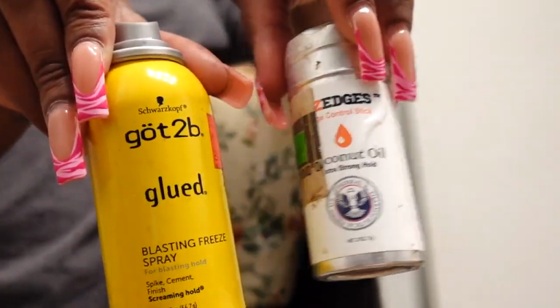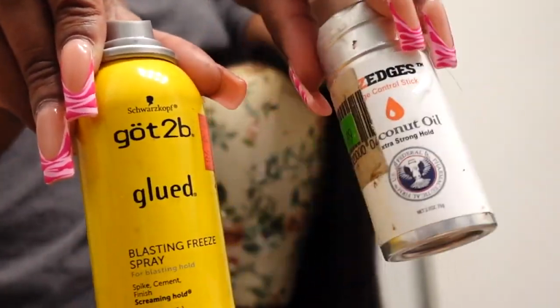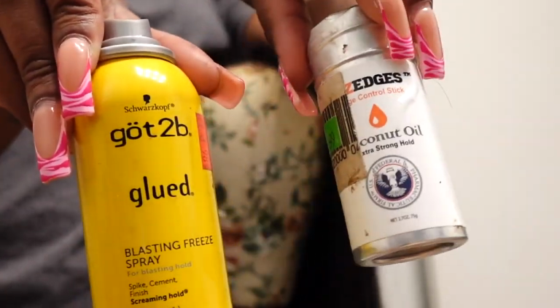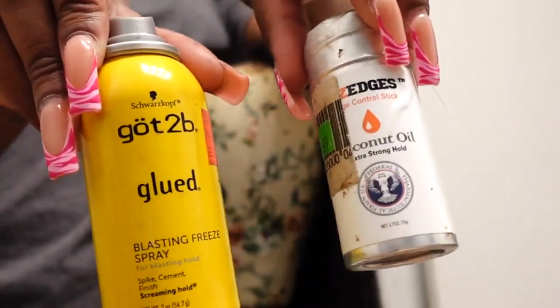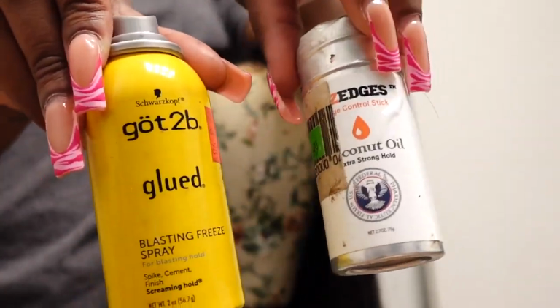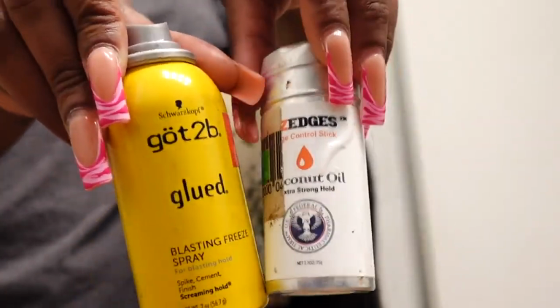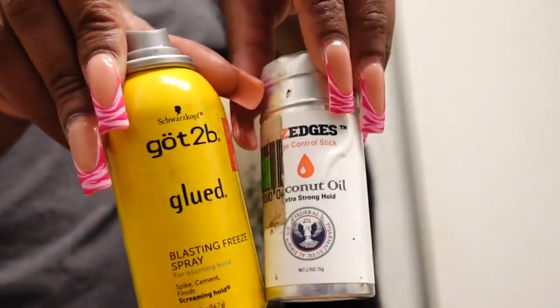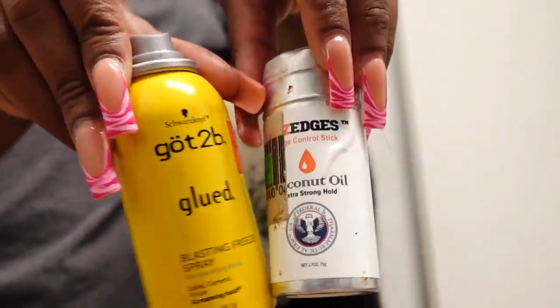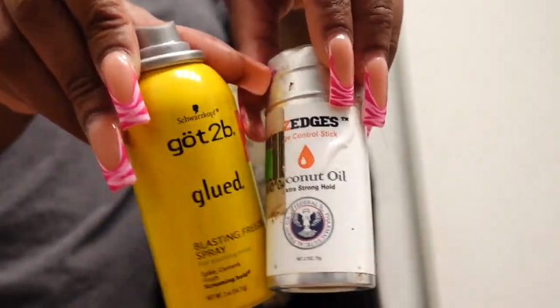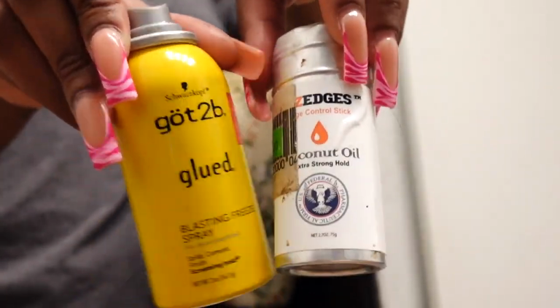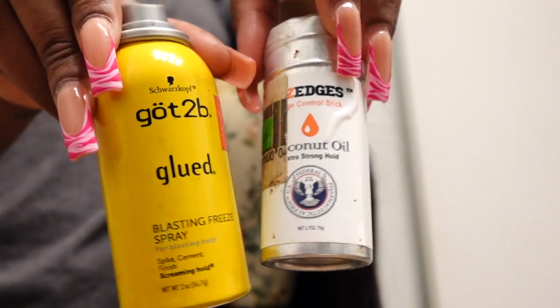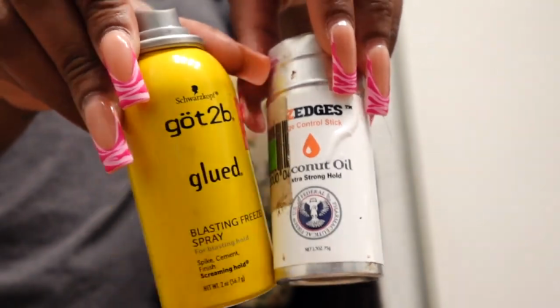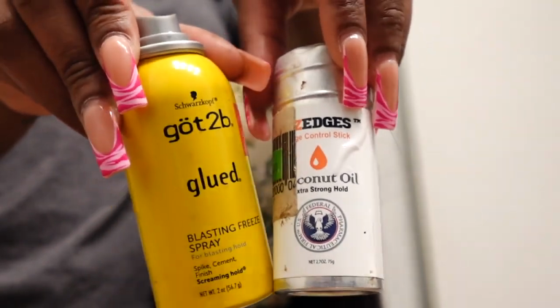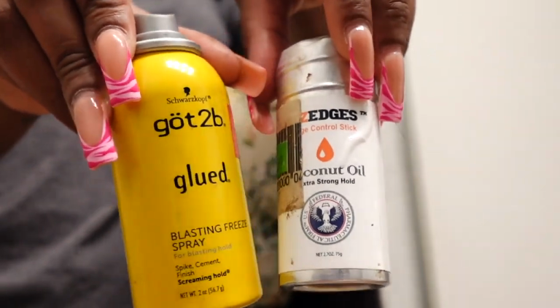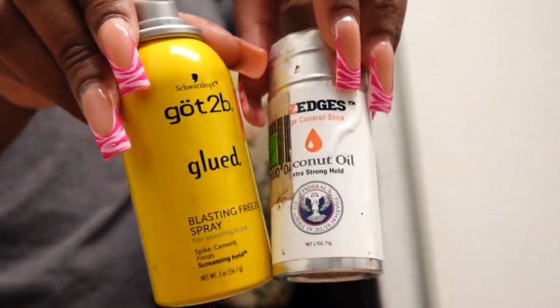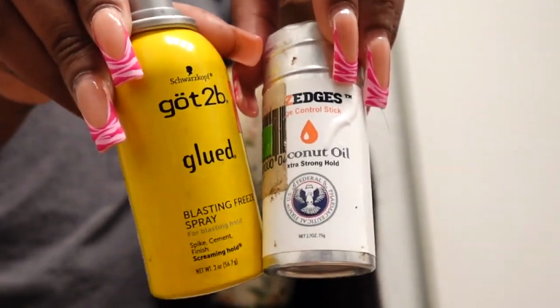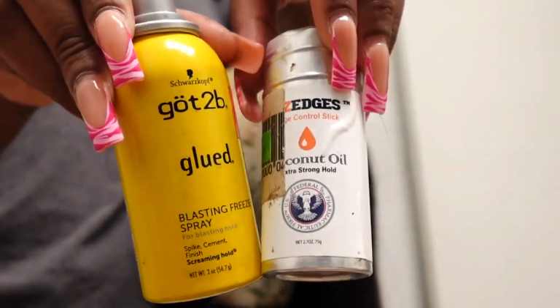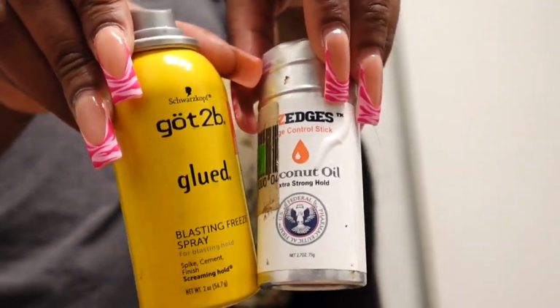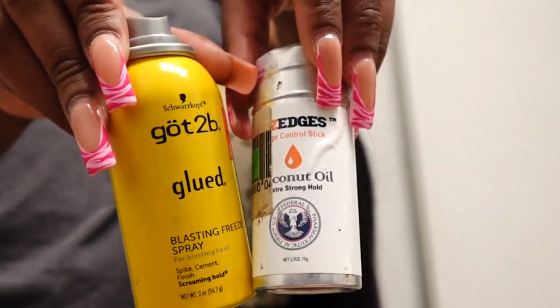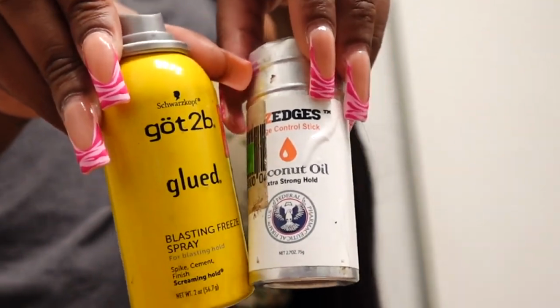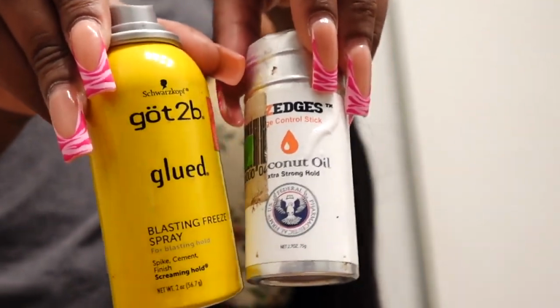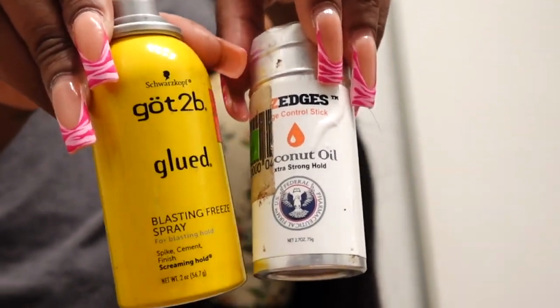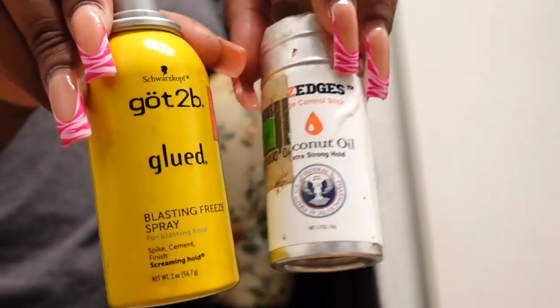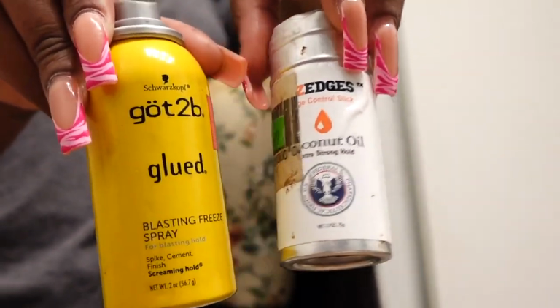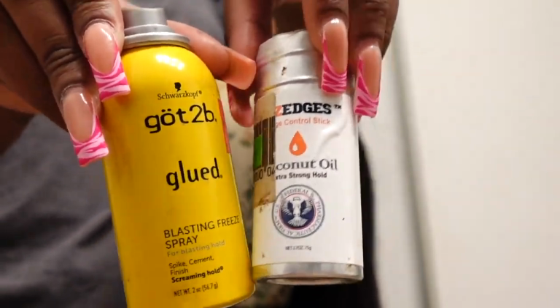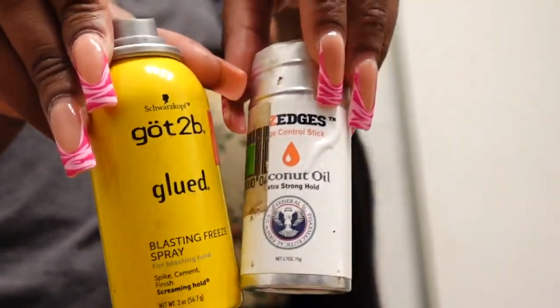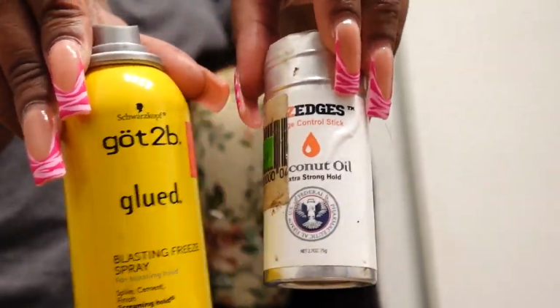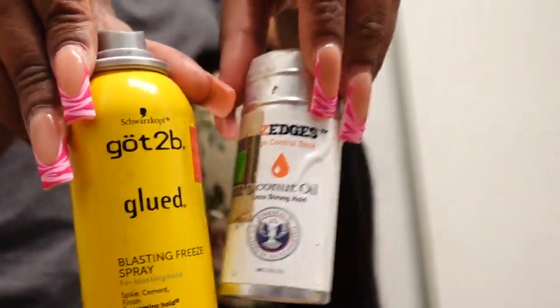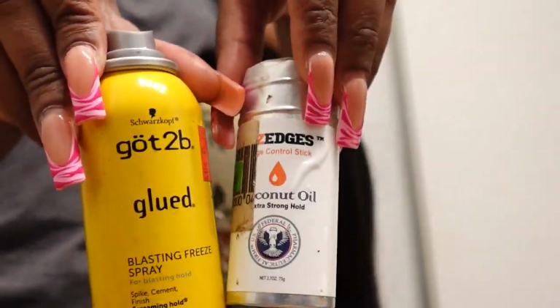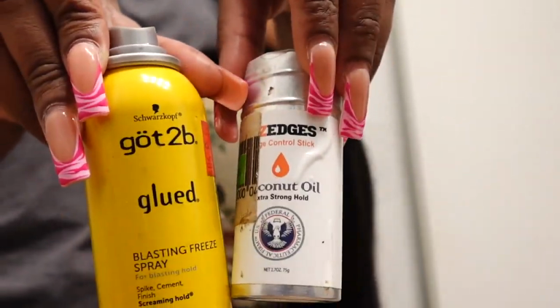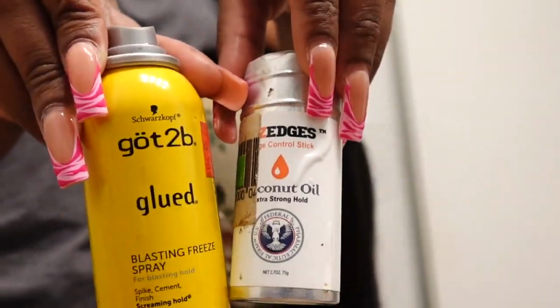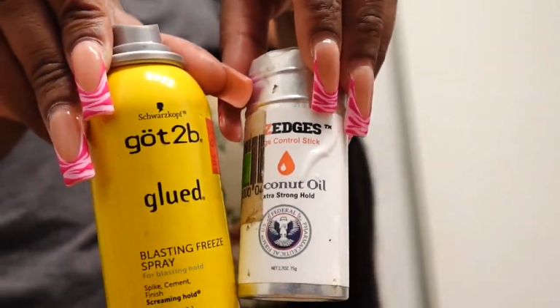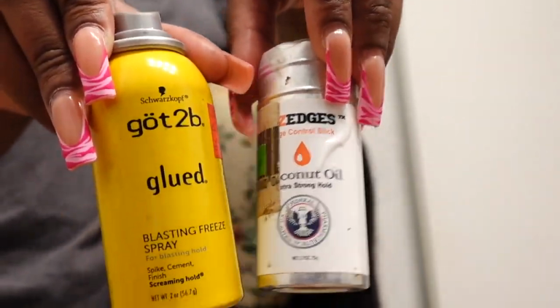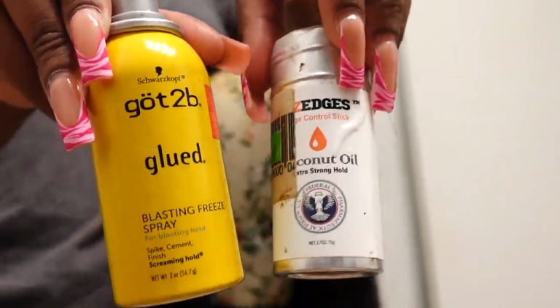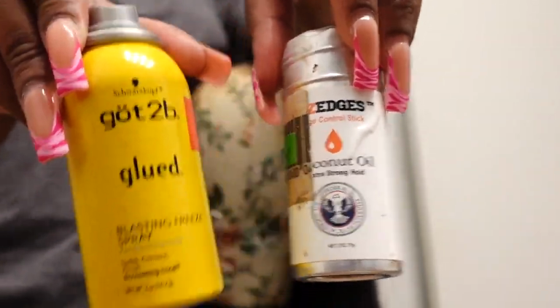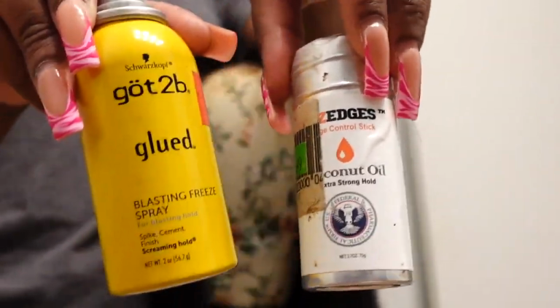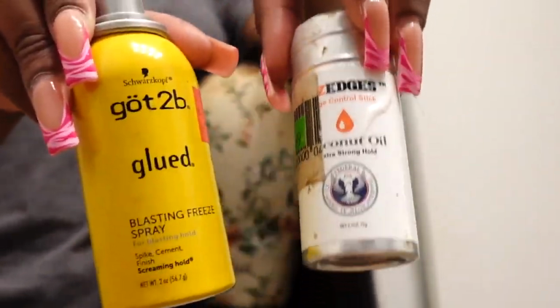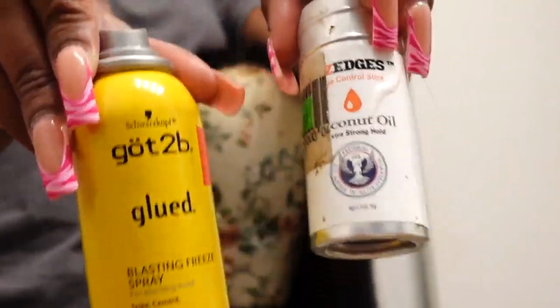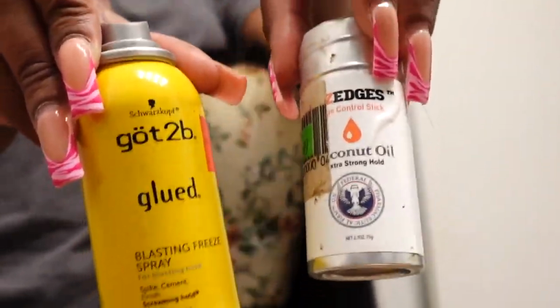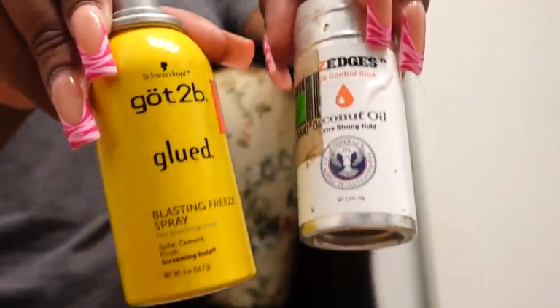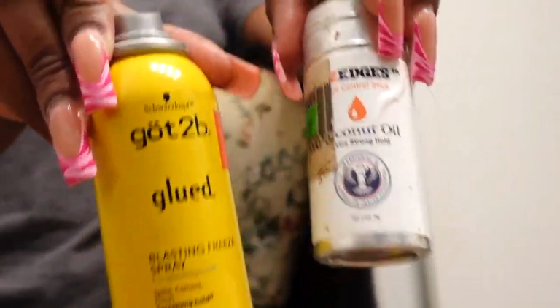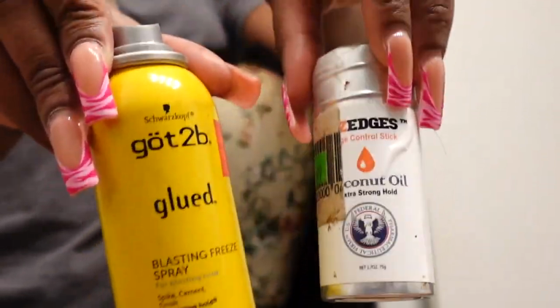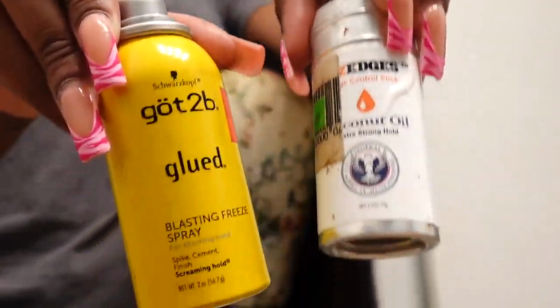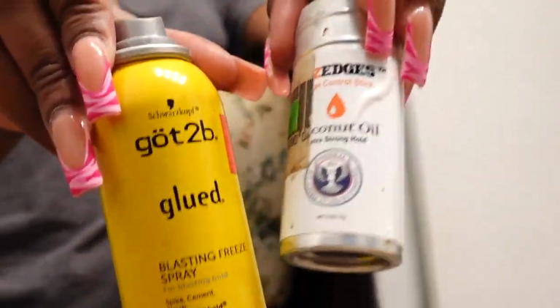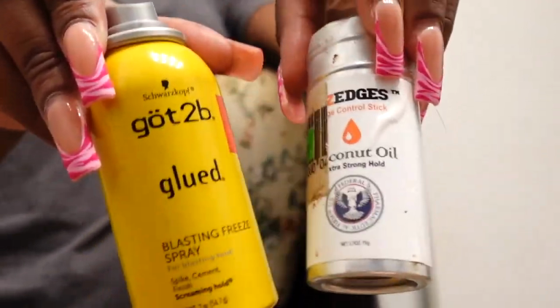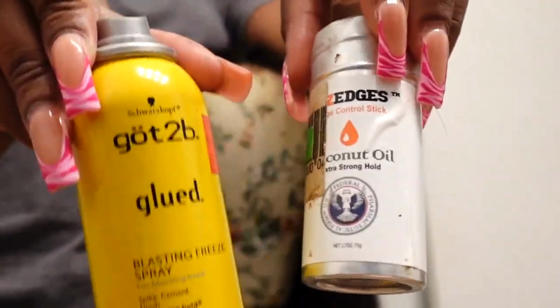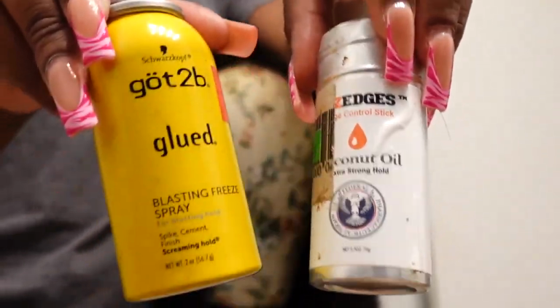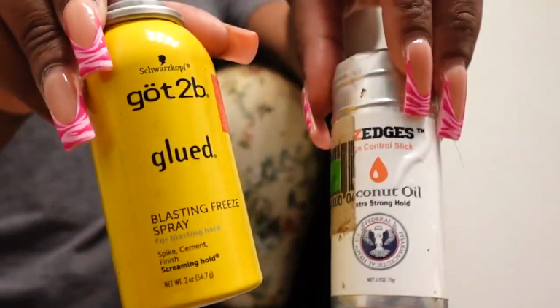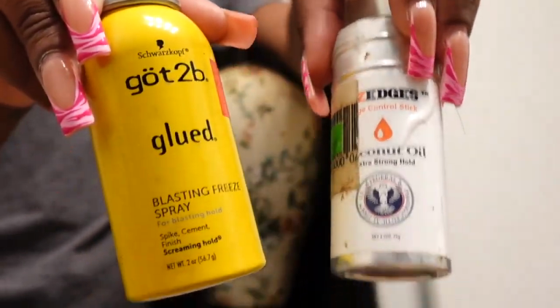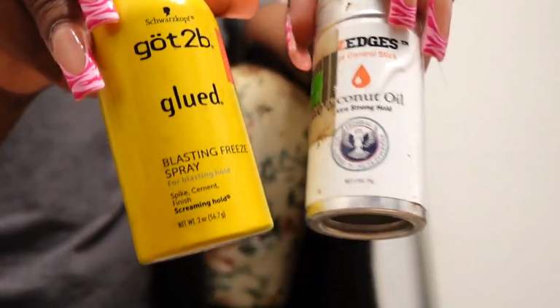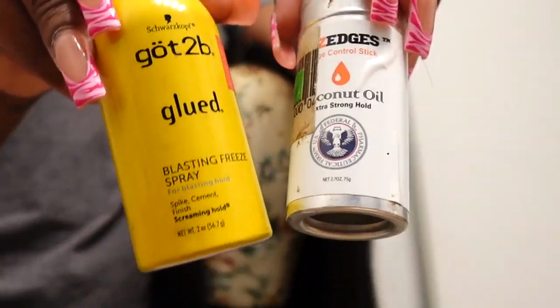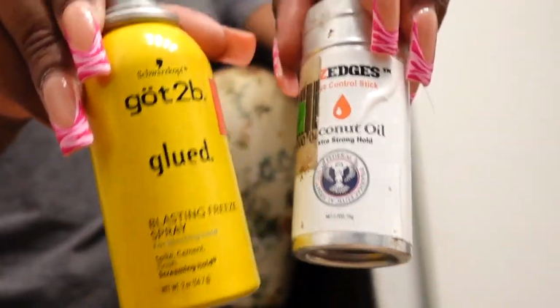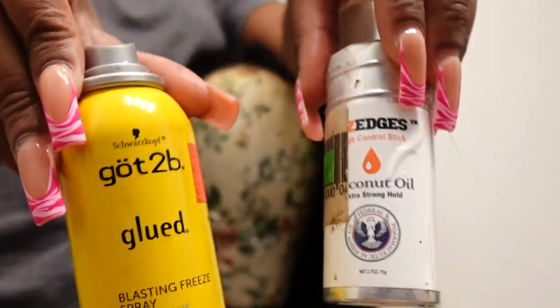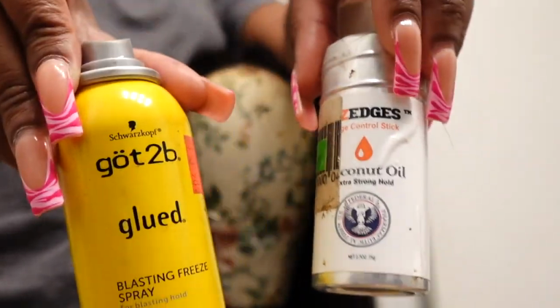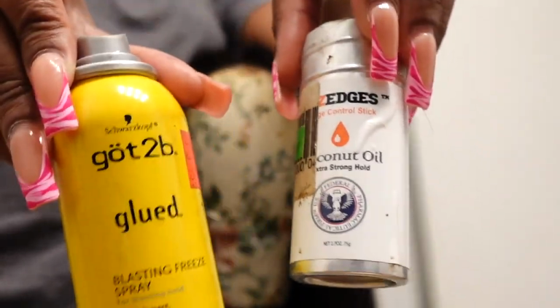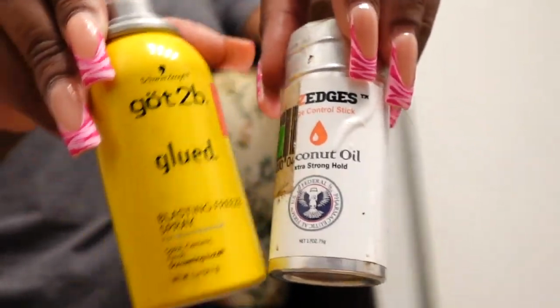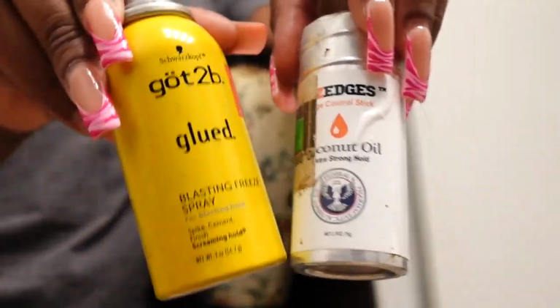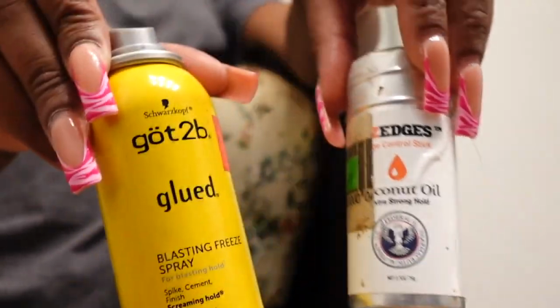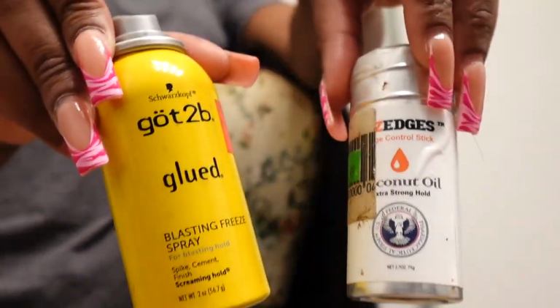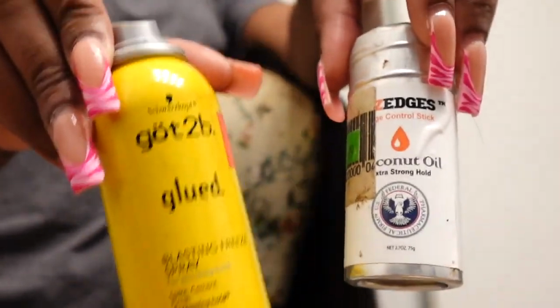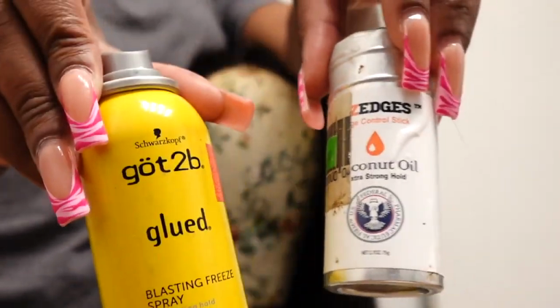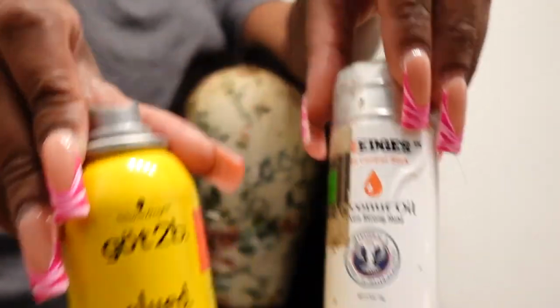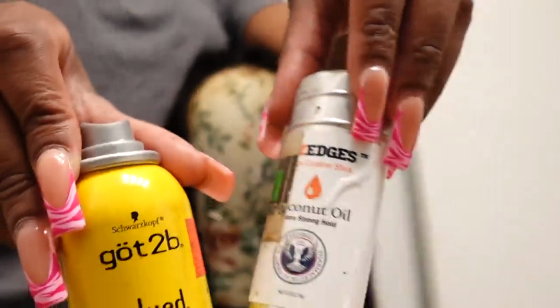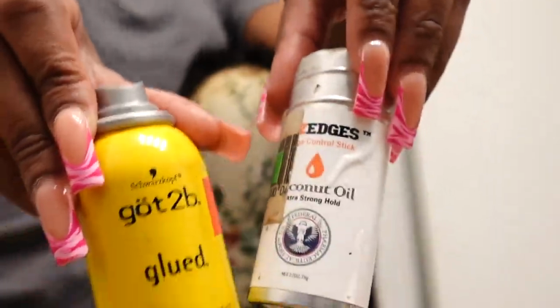These two products — the wax stick and the Got2B spray — are what you're gonna need to prep your wig. Make sure y'all prep your wigs because if you do not, I'm telling you it's gonna come out ugly every single time, and it's not gonna eat down.